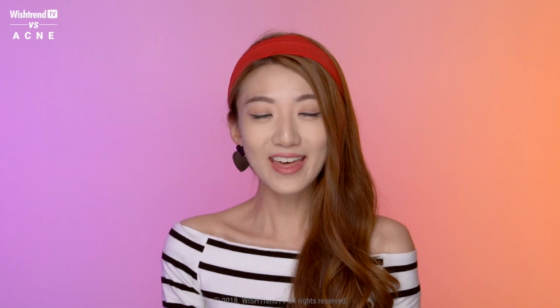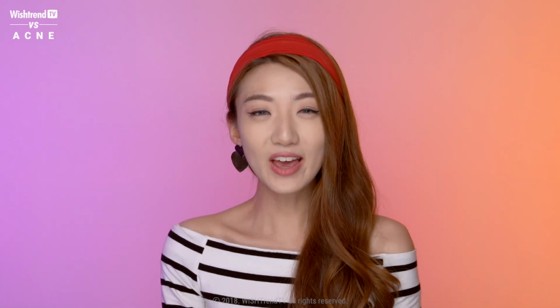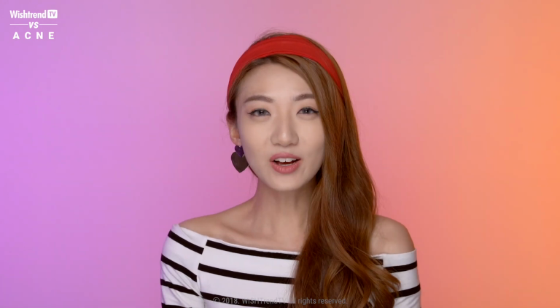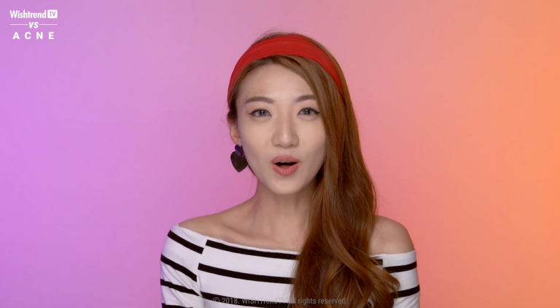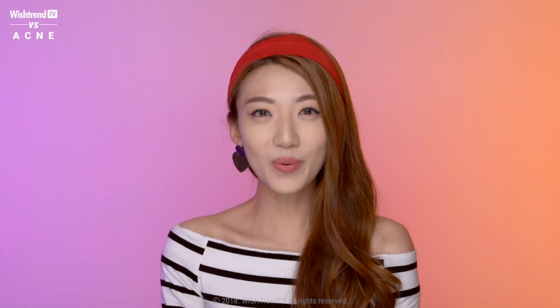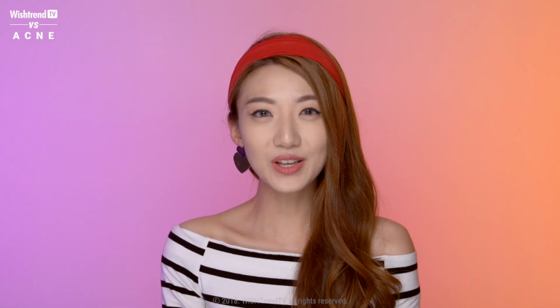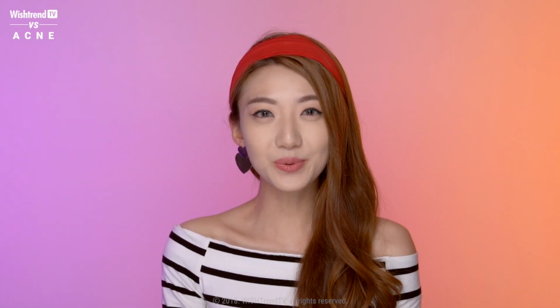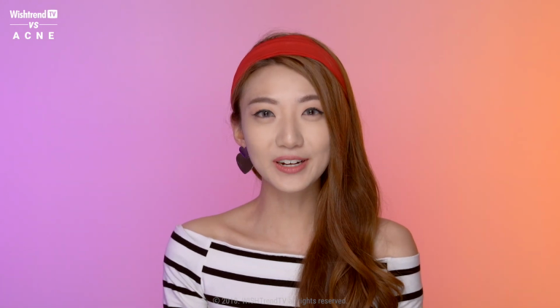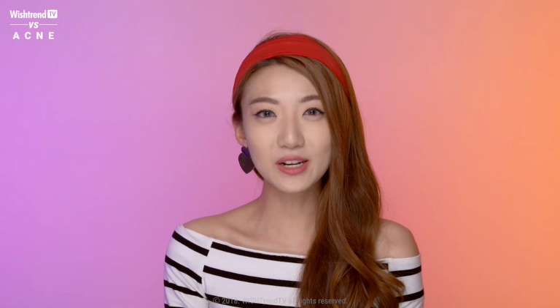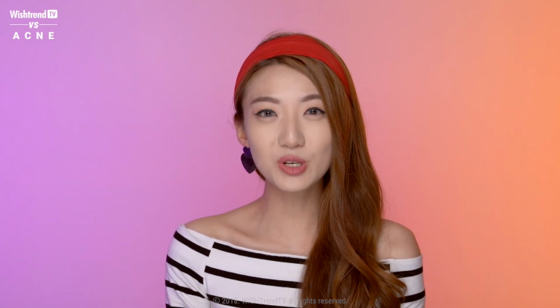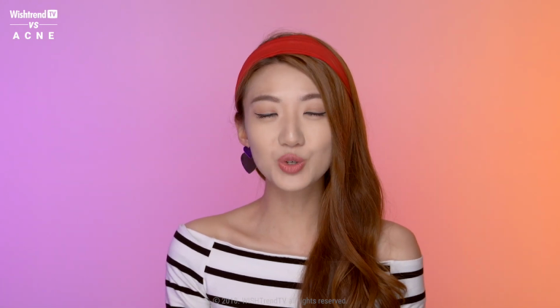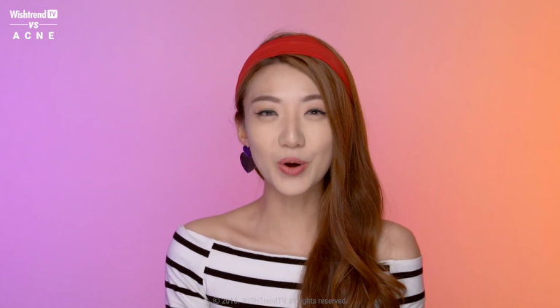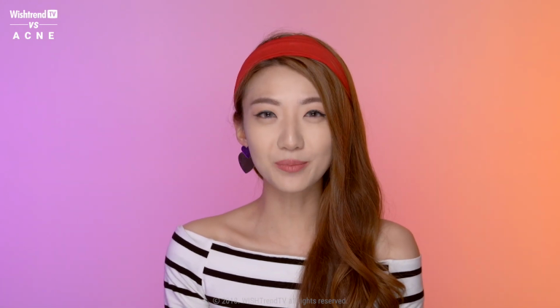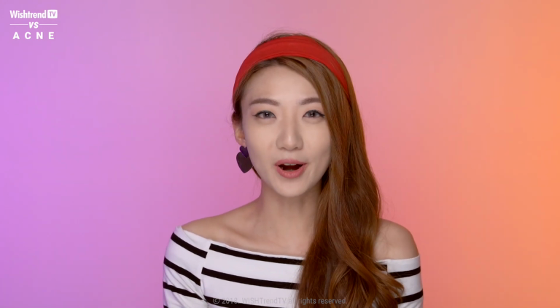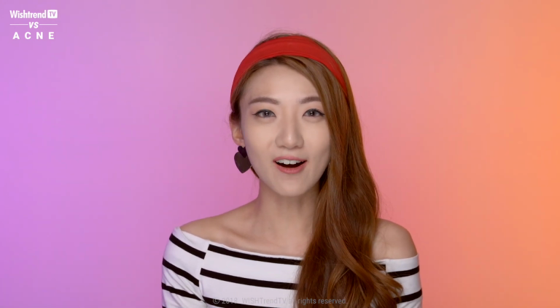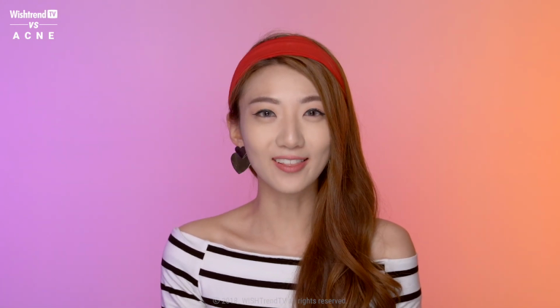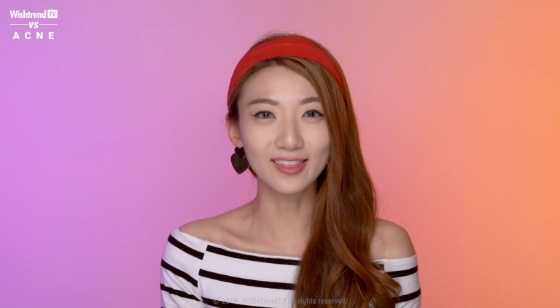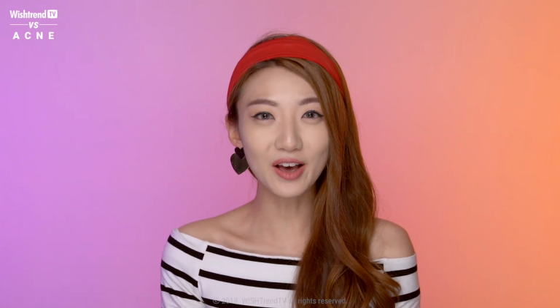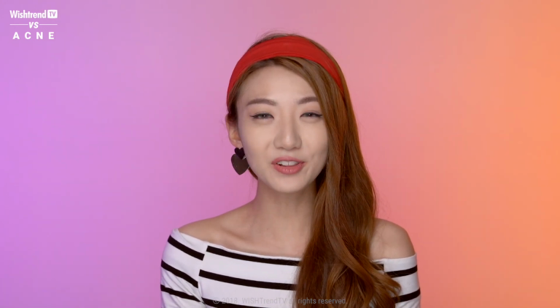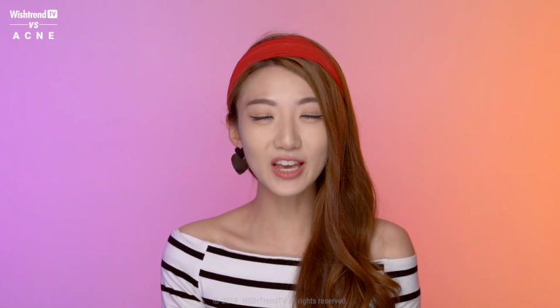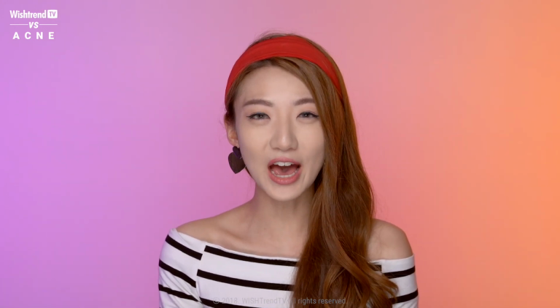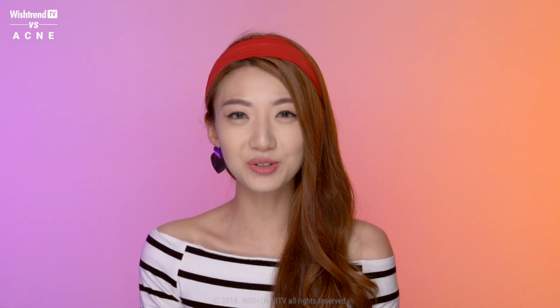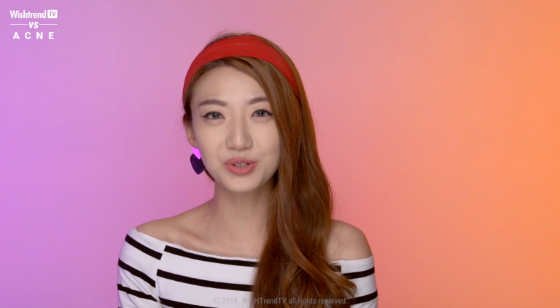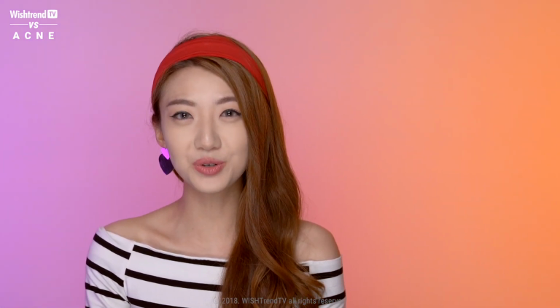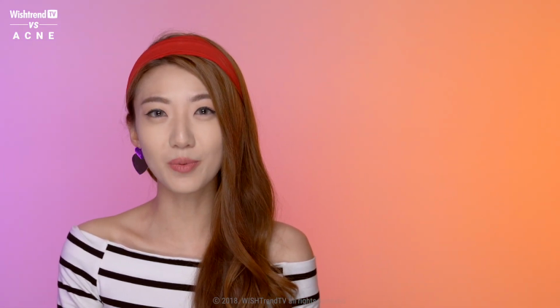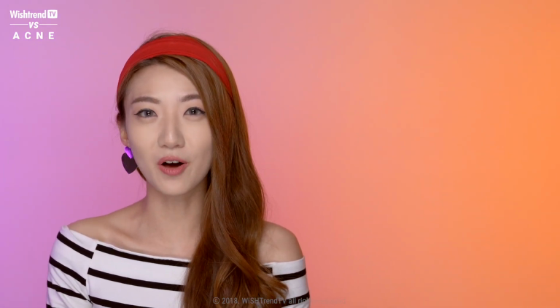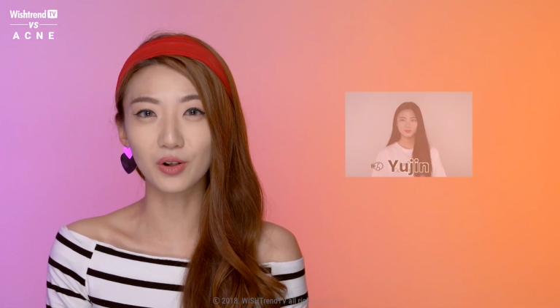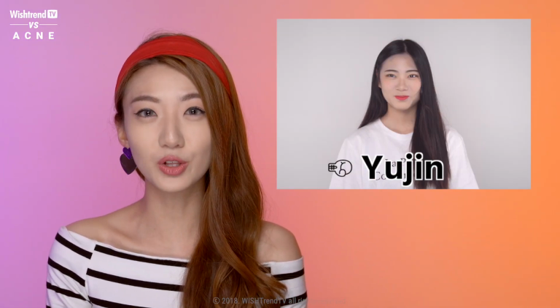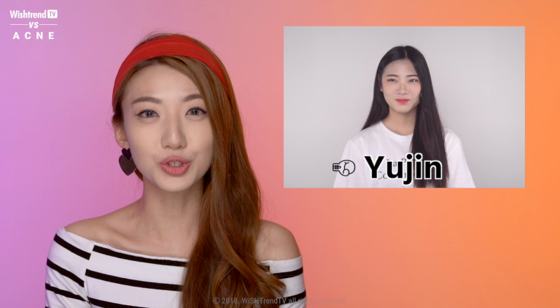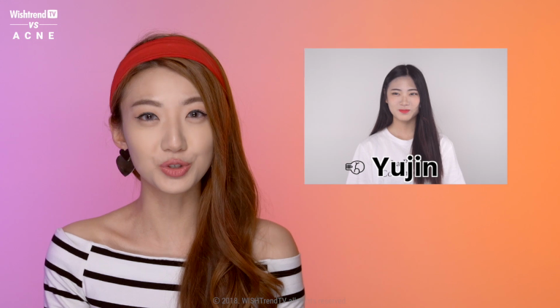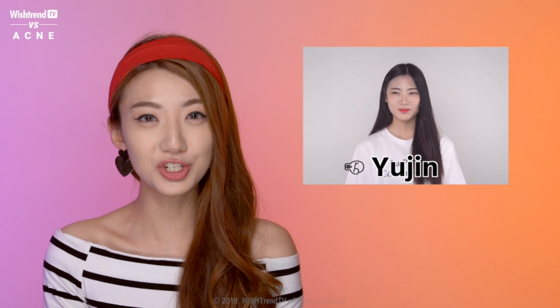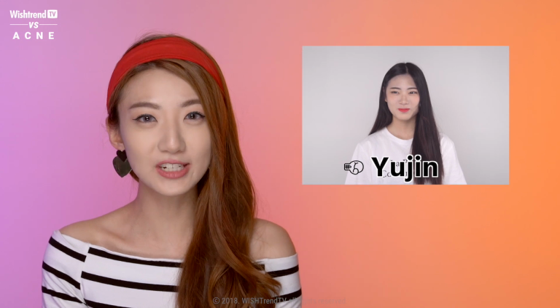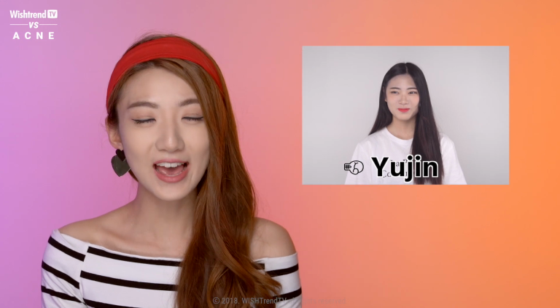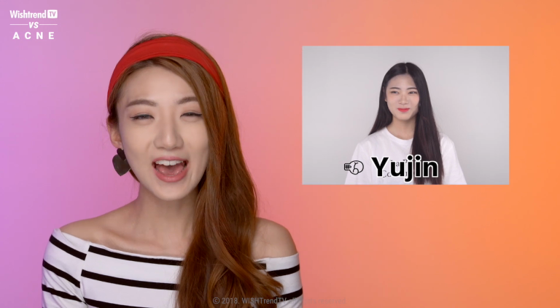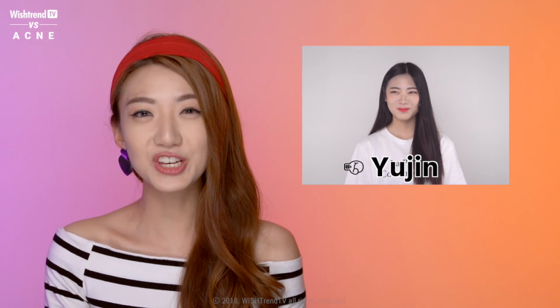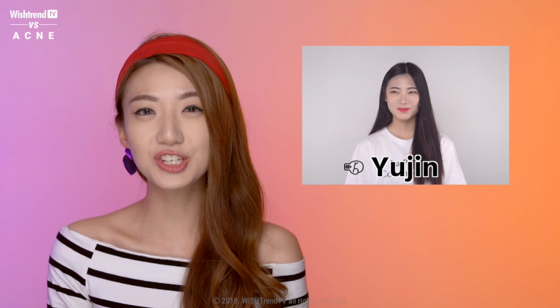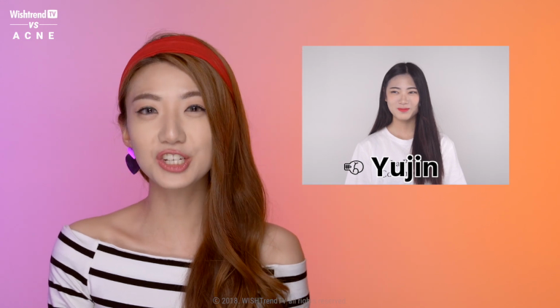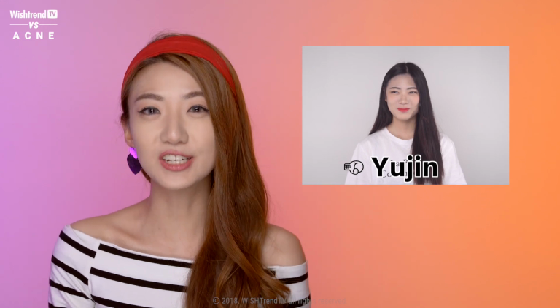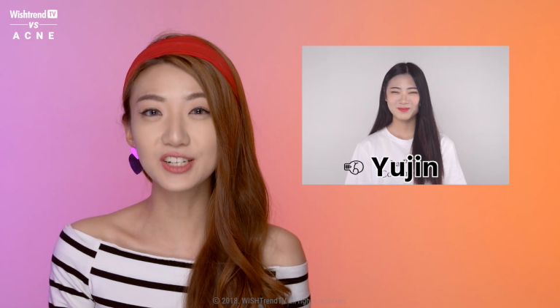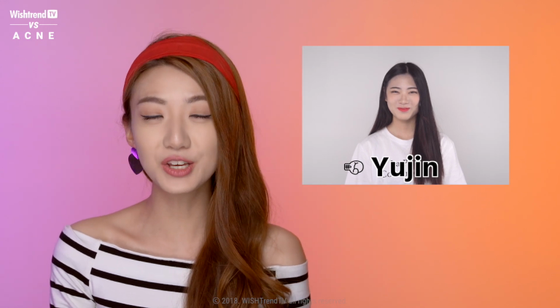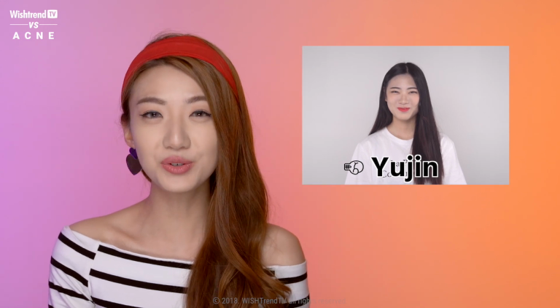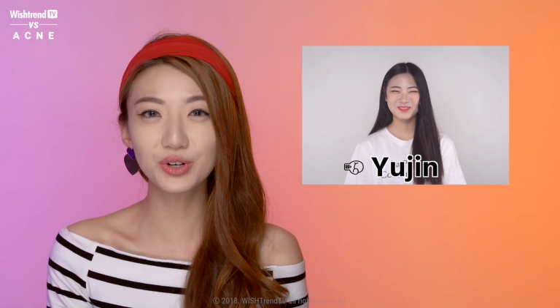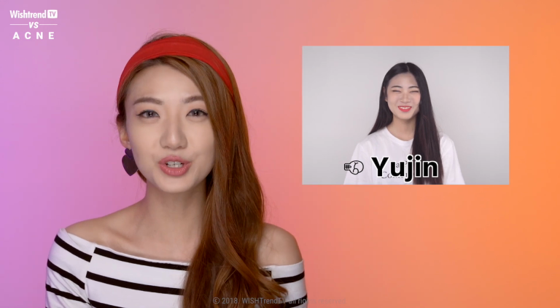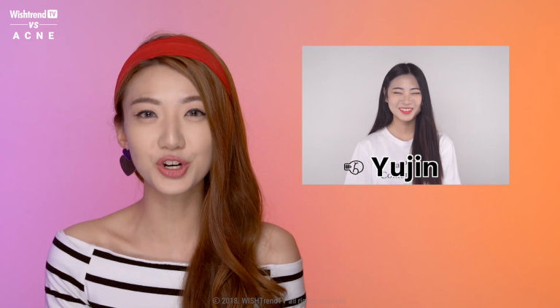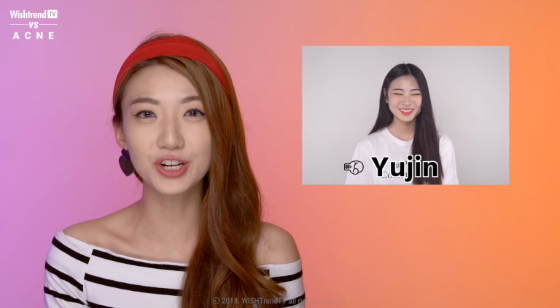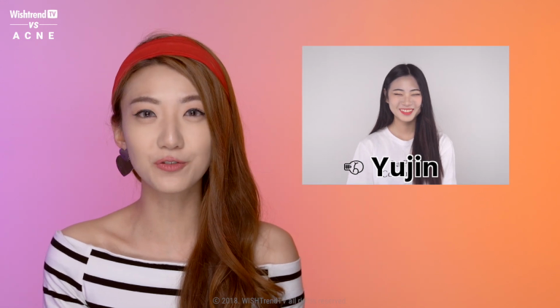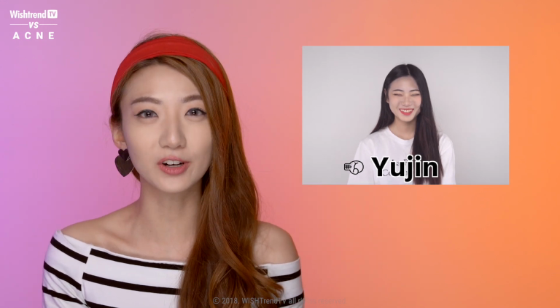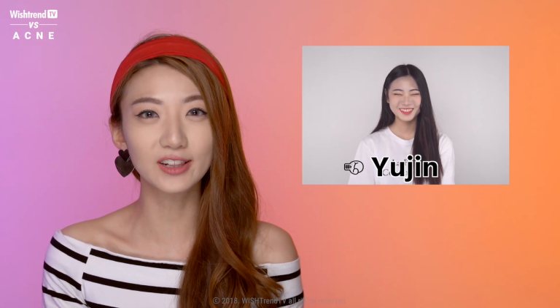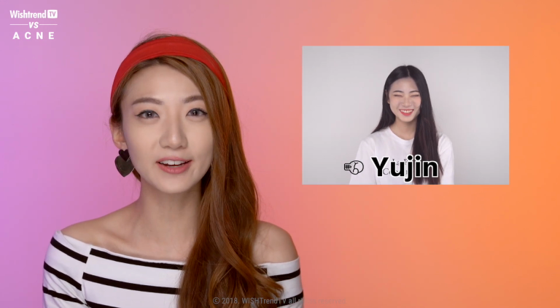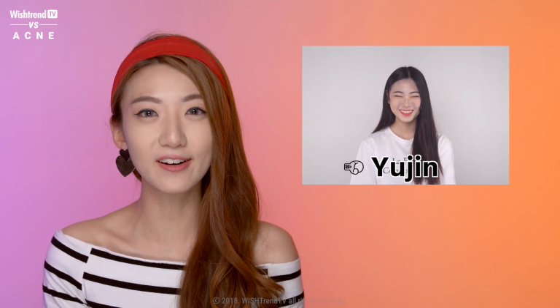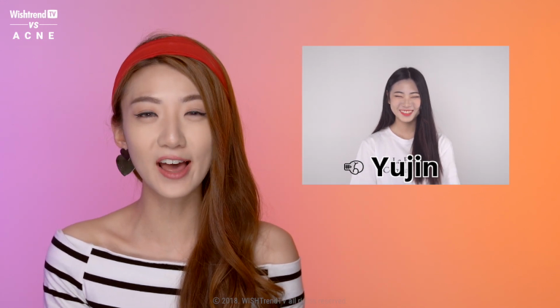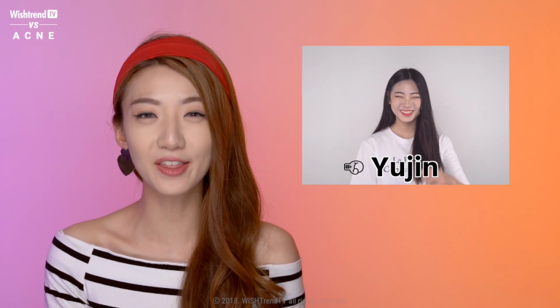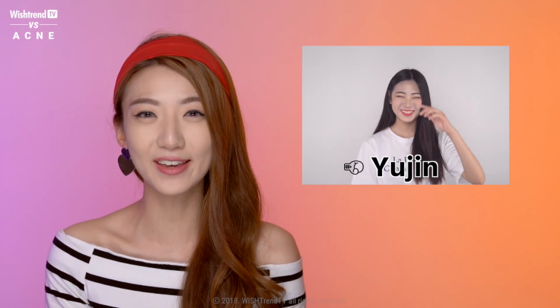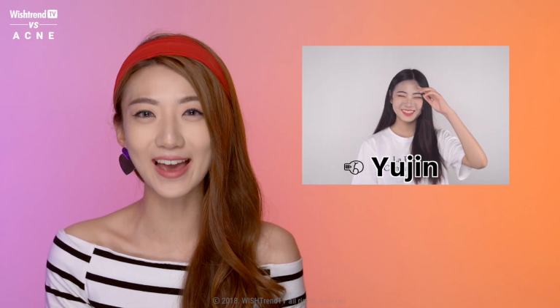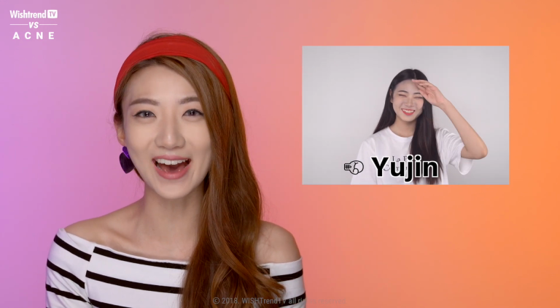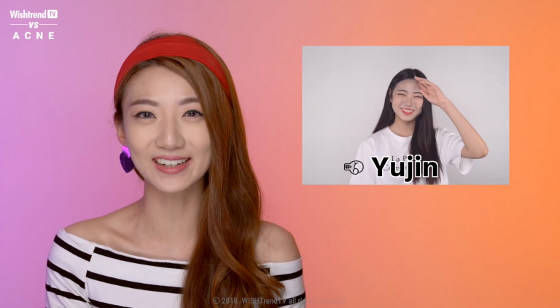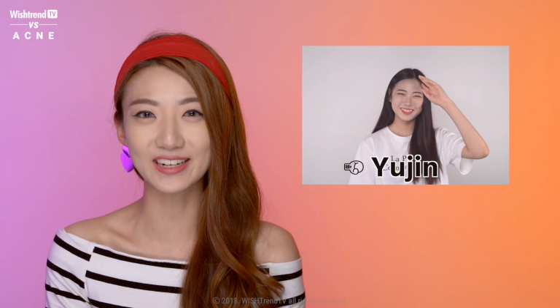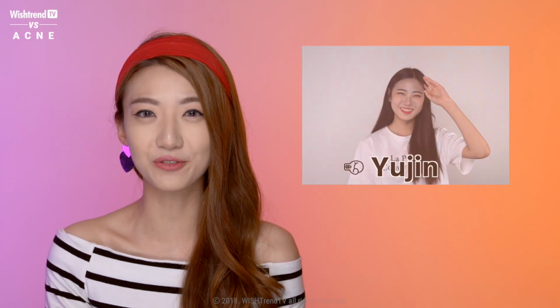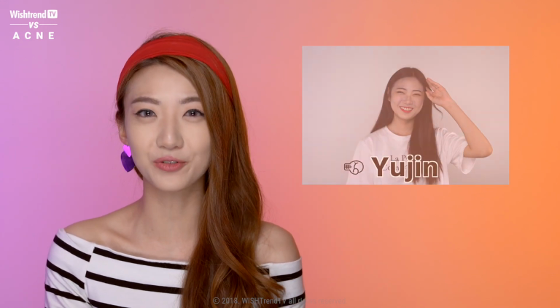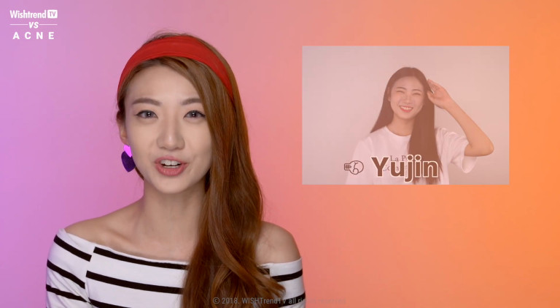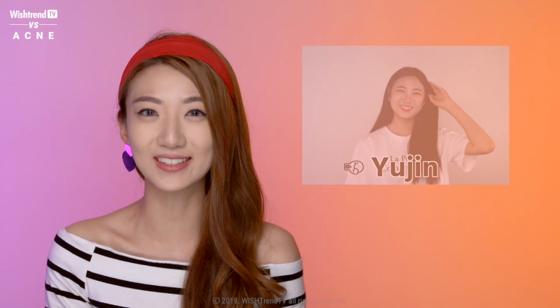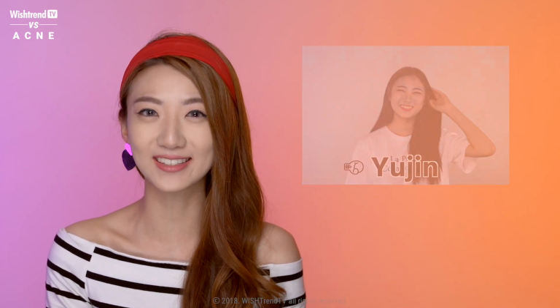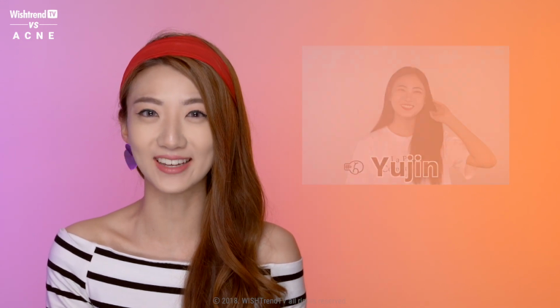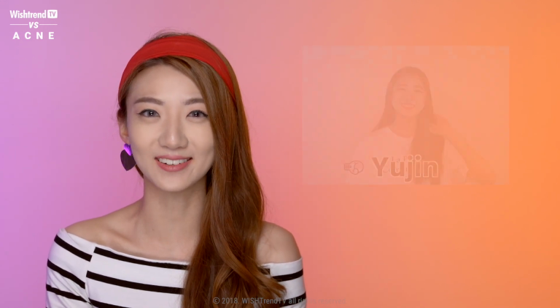And like always, we're going to be joined by our lovely how-to model, Yujin, as she continues her journey for clear, healthy, acne-free skin.